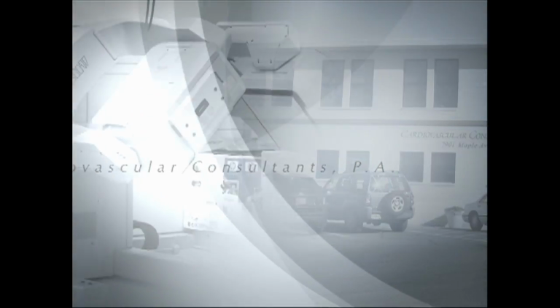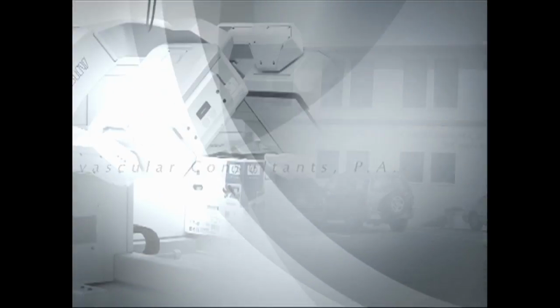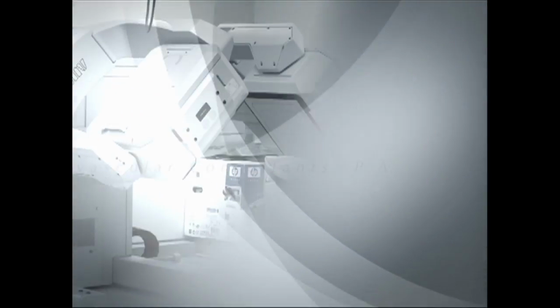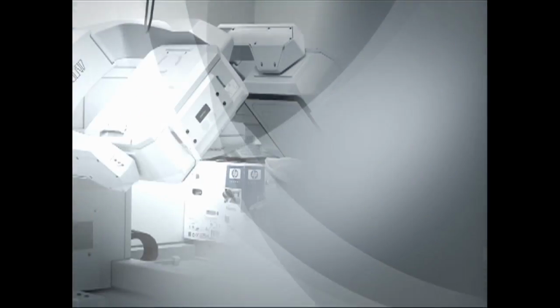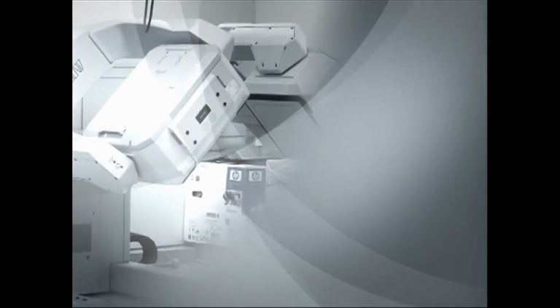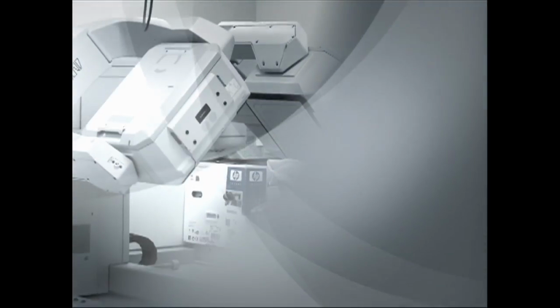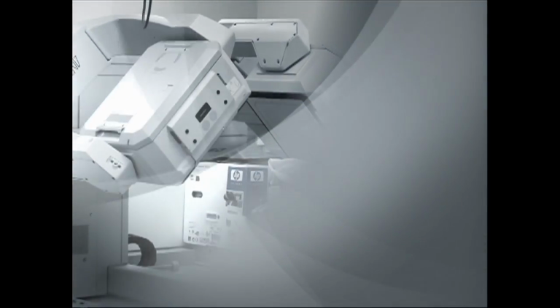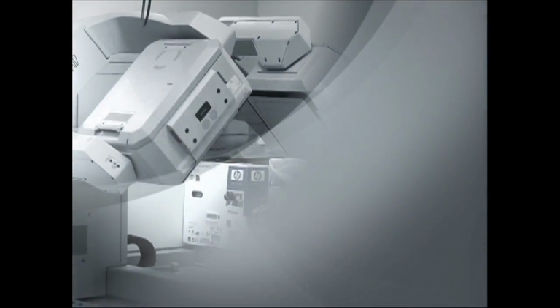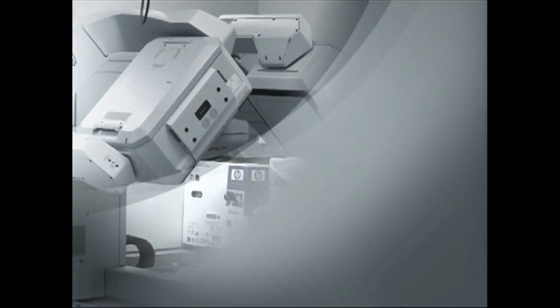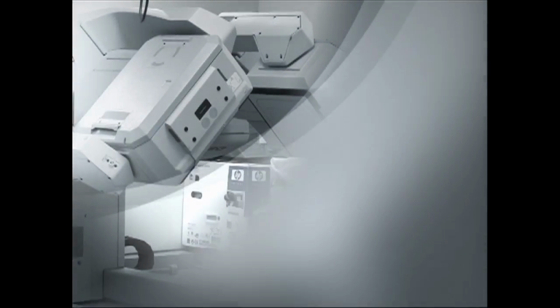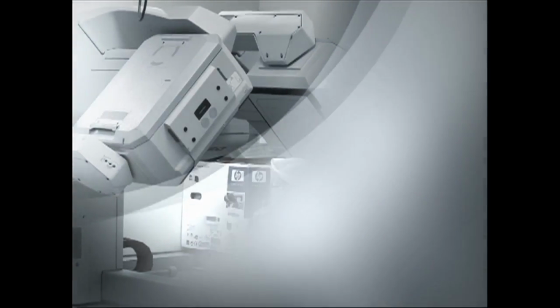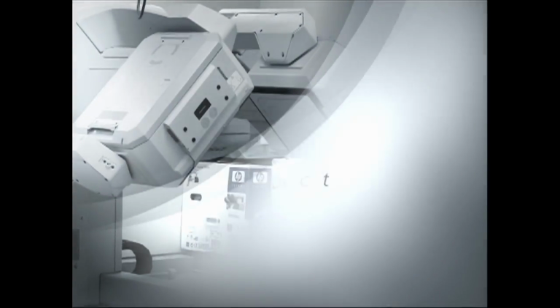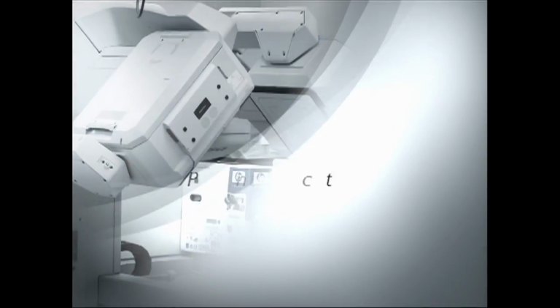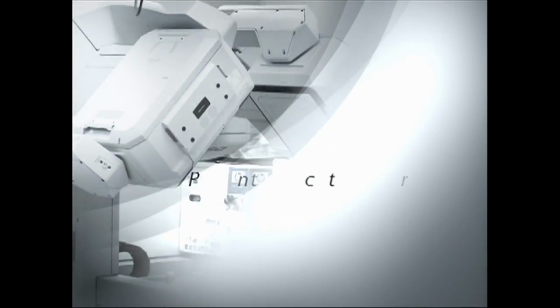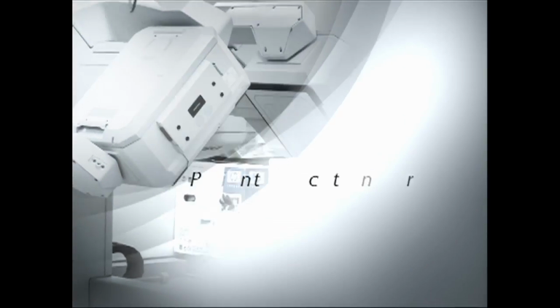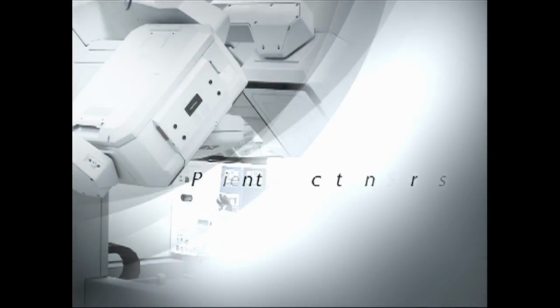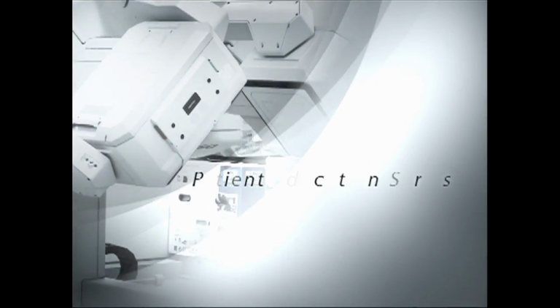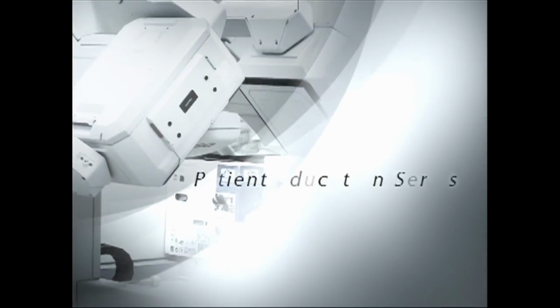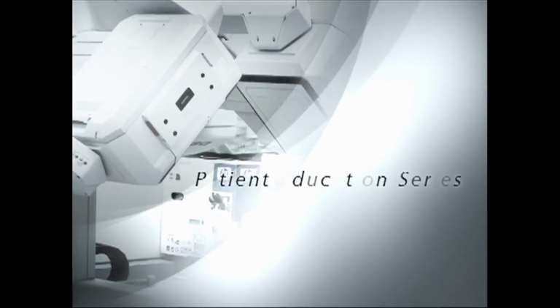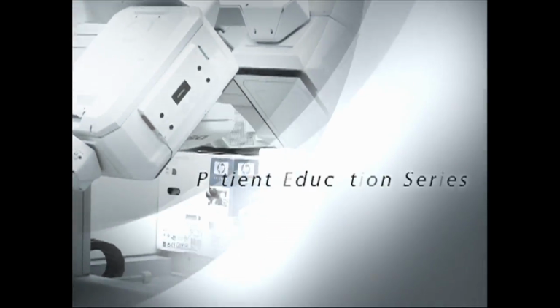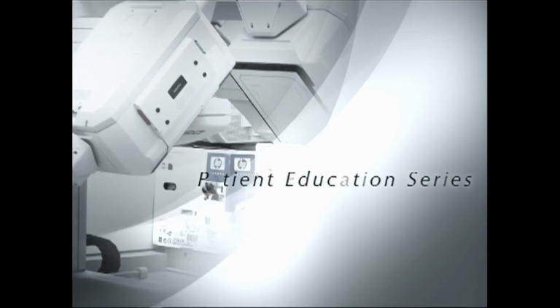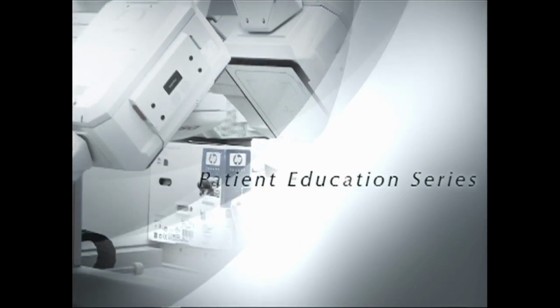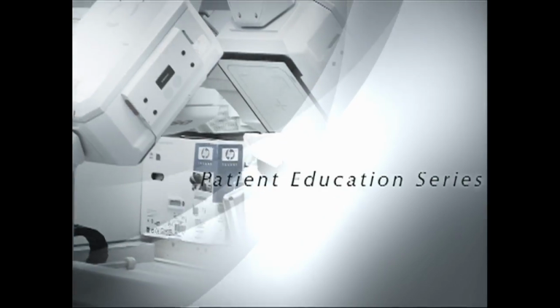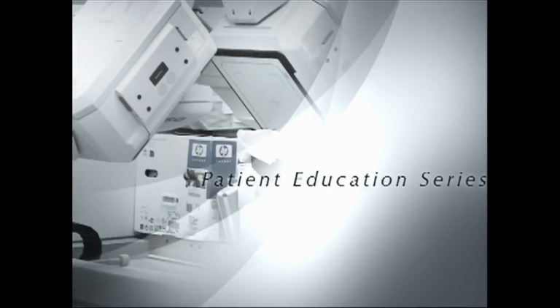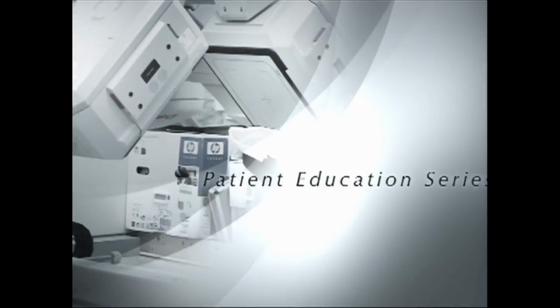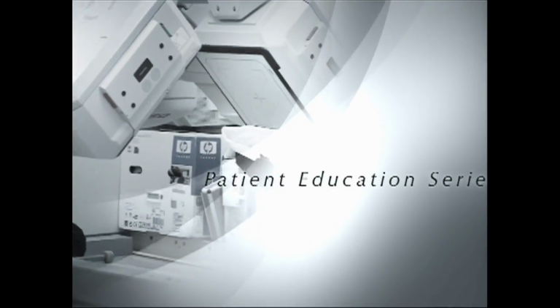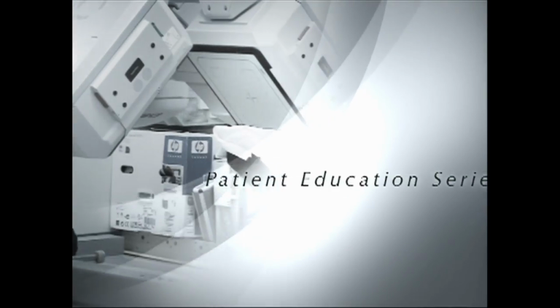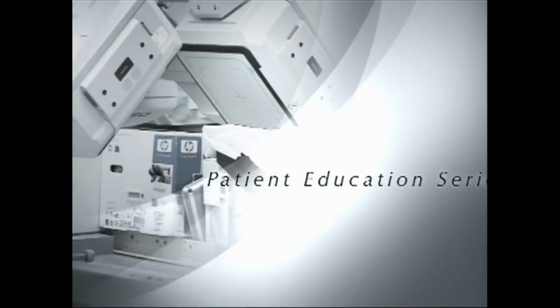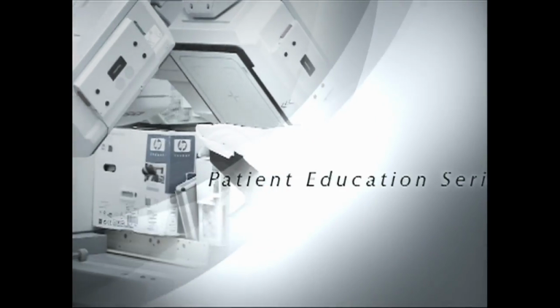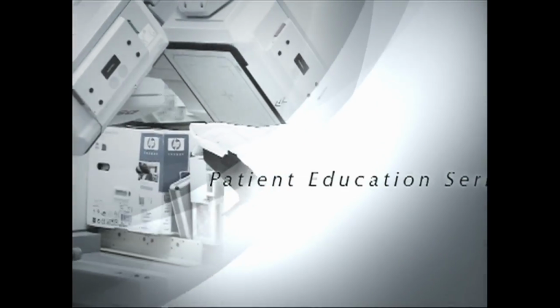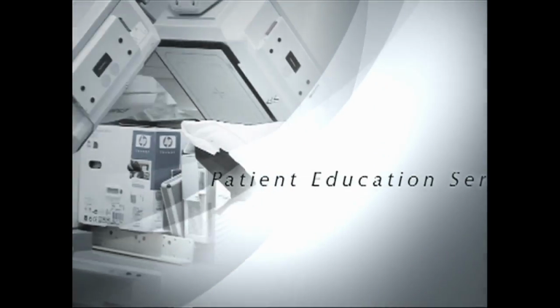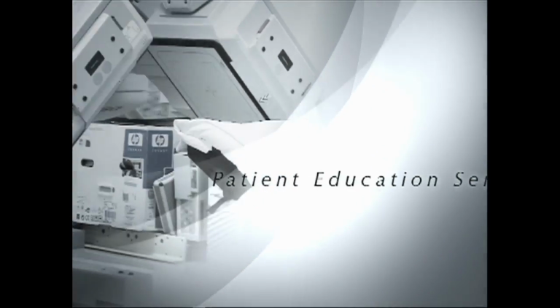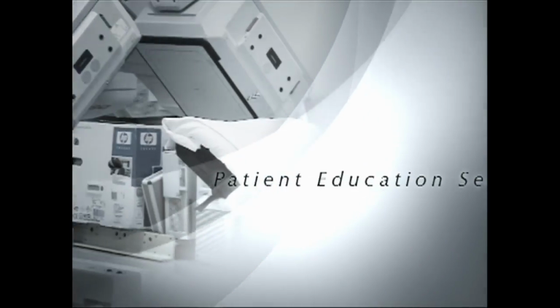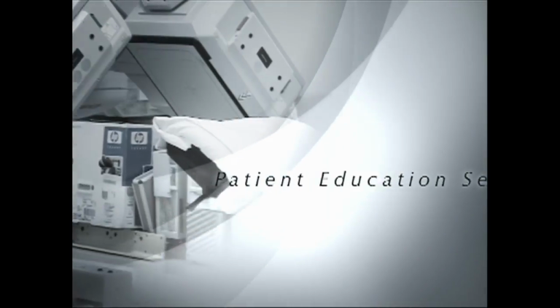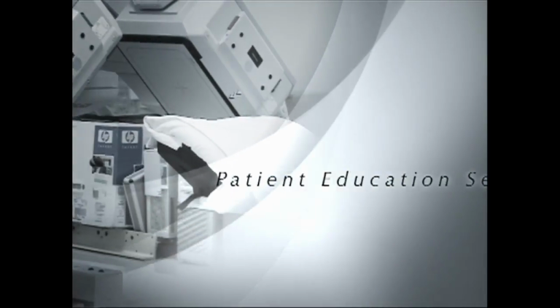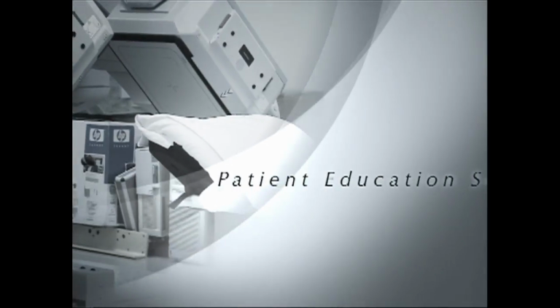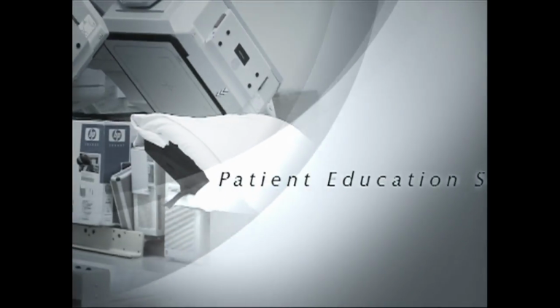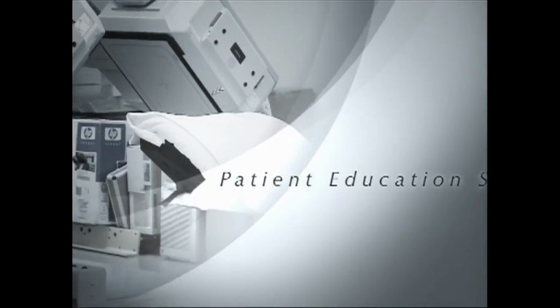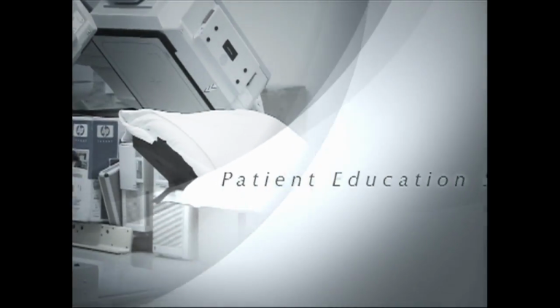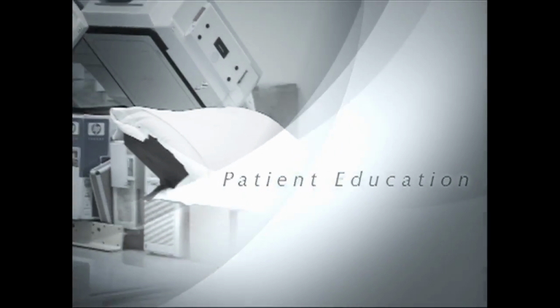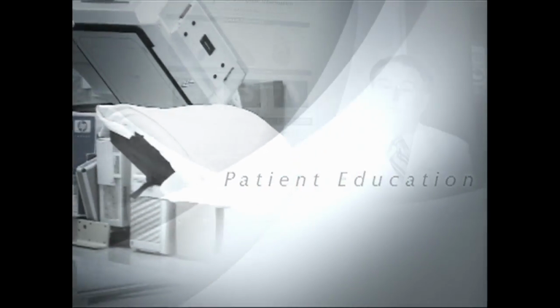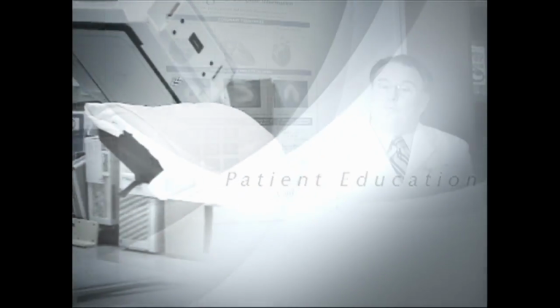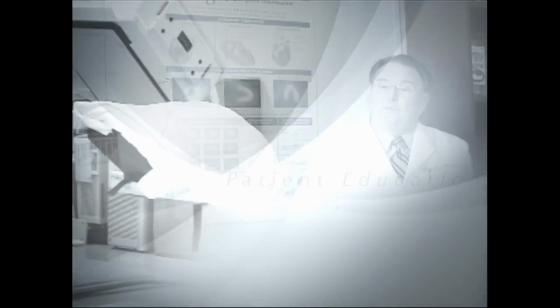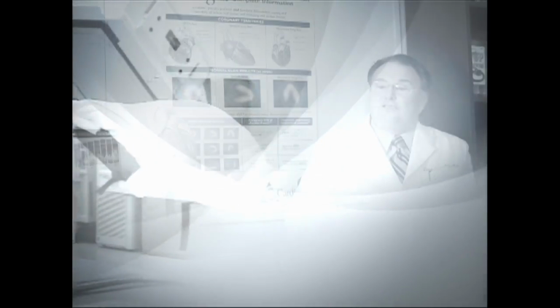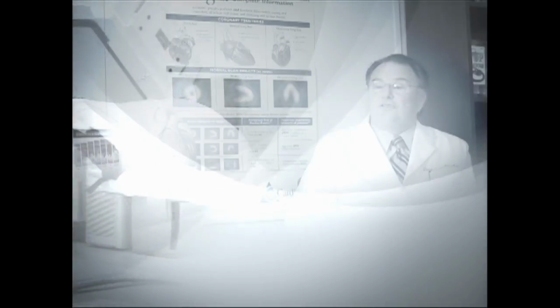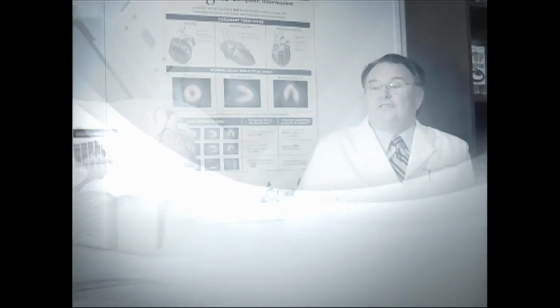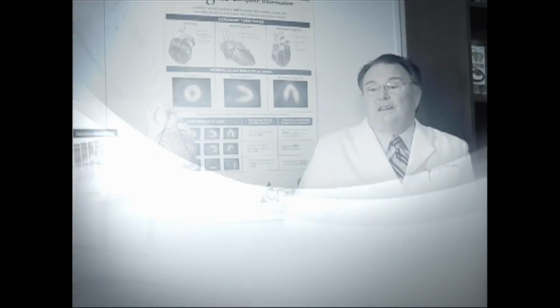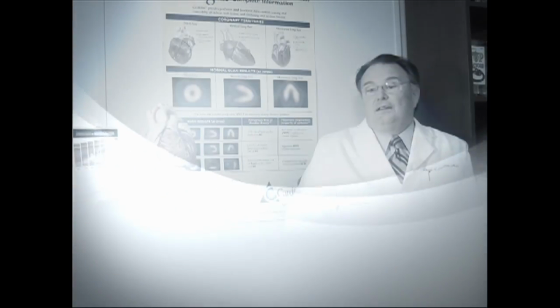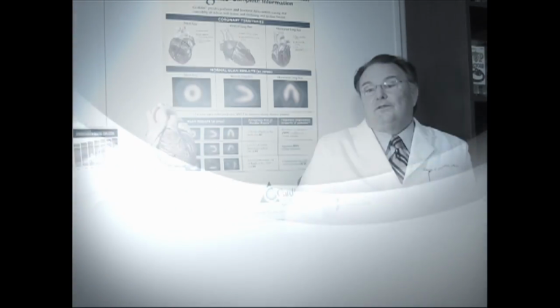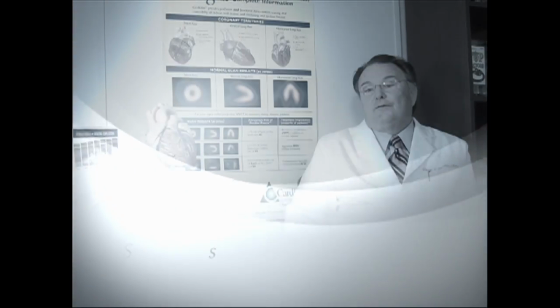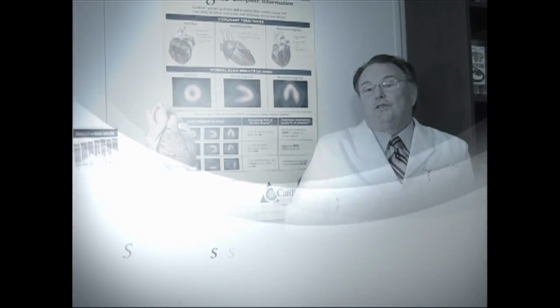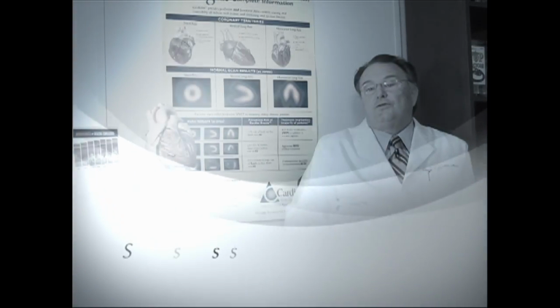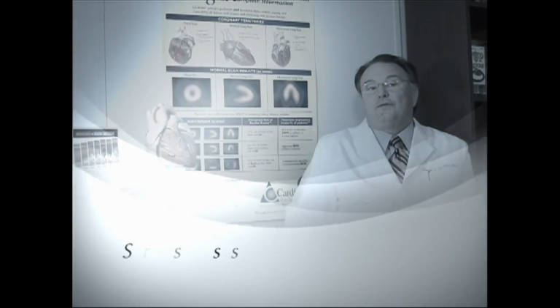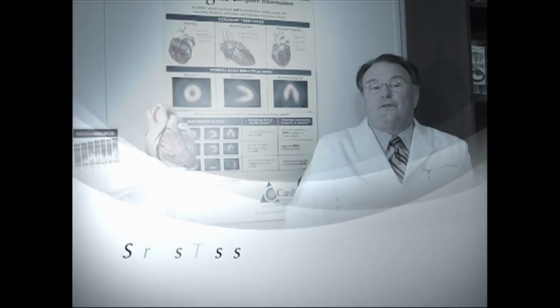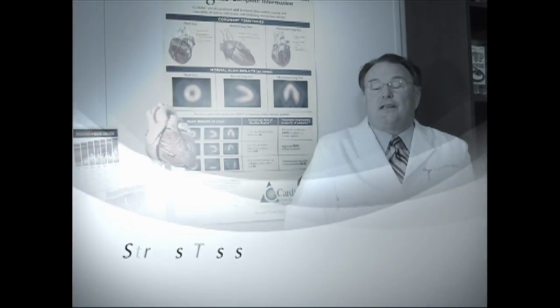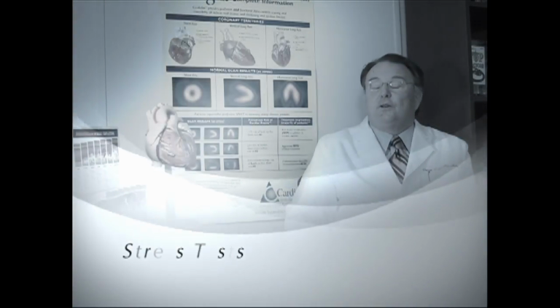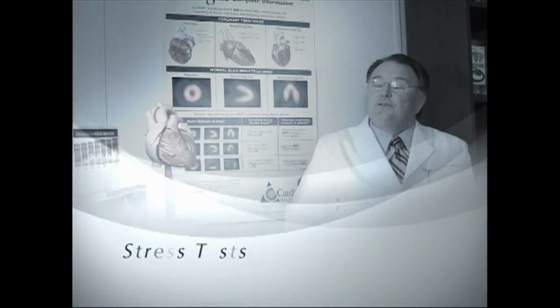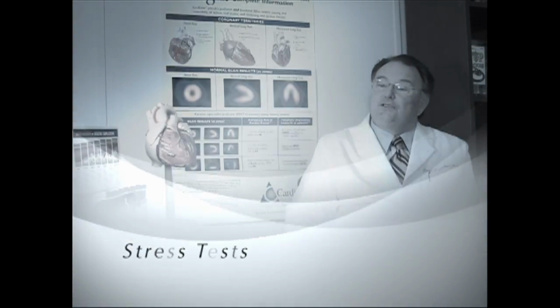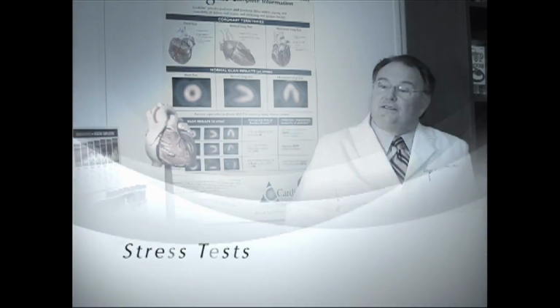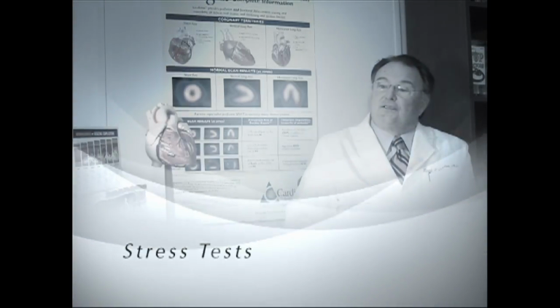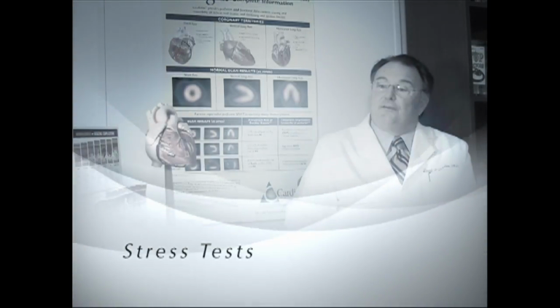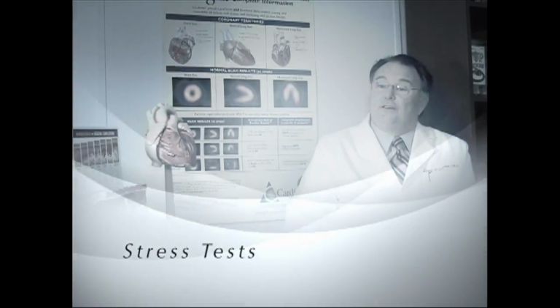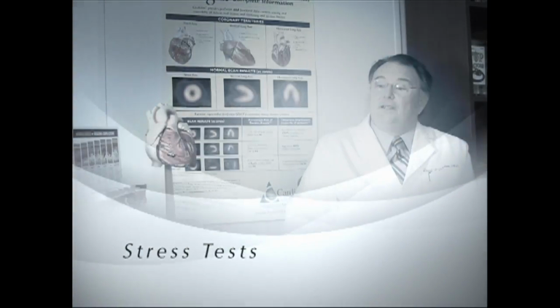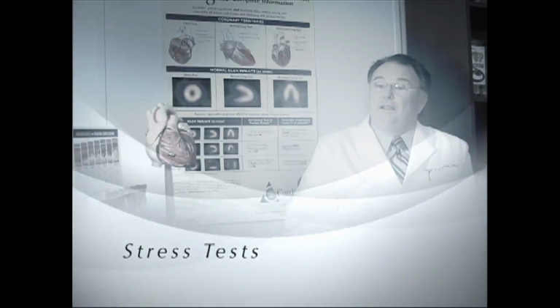Cardiovascular Consultants presents its patient education series. Dr. Dennis Donahue discusses stress testing.